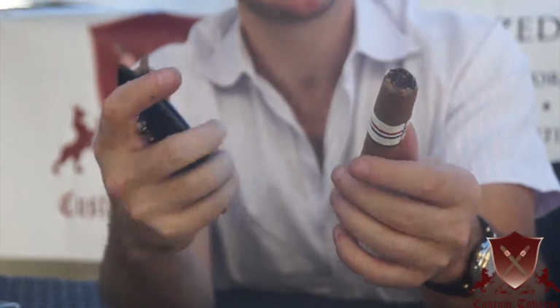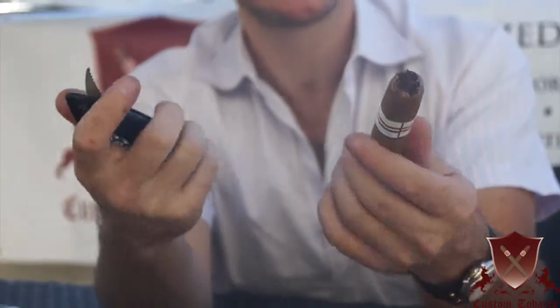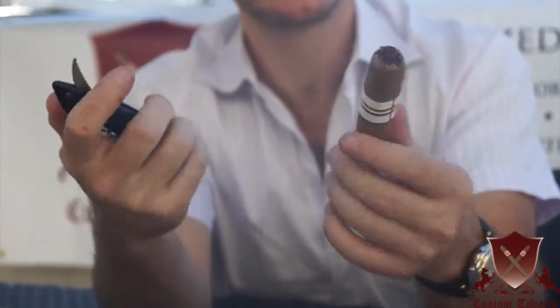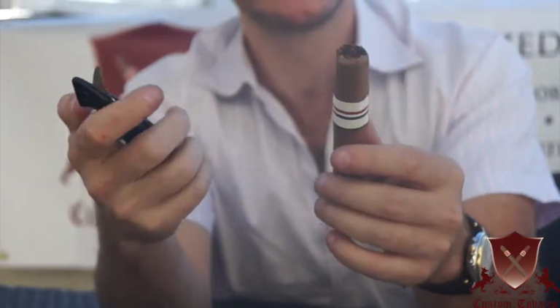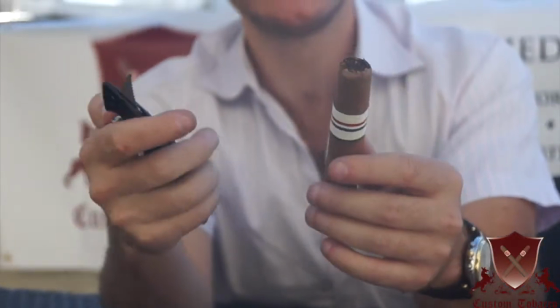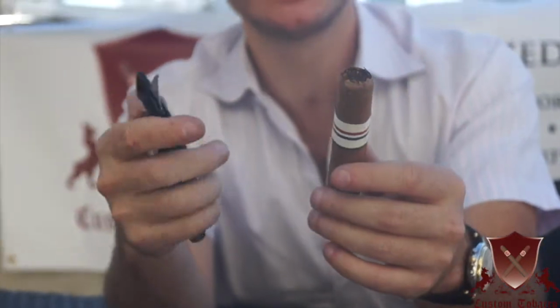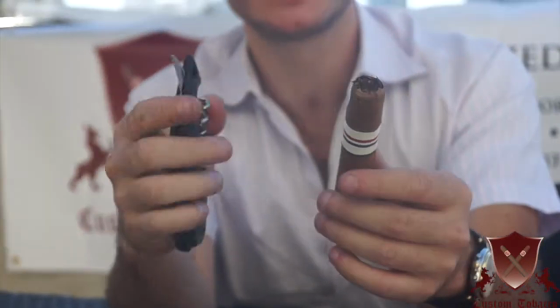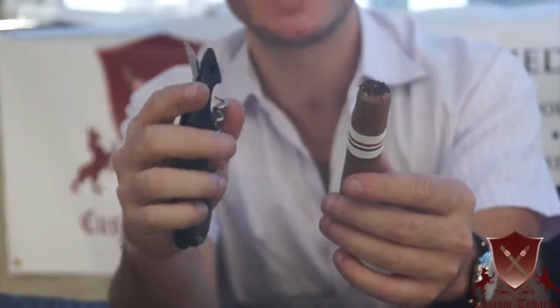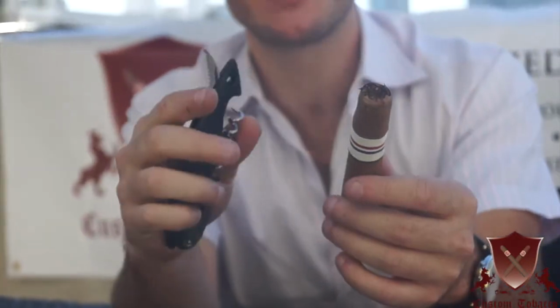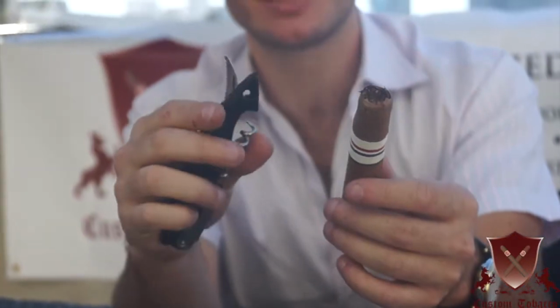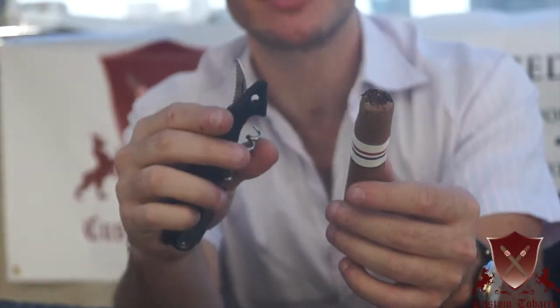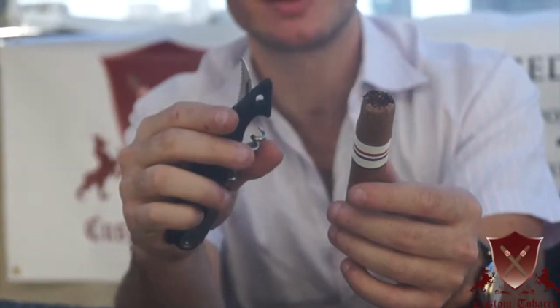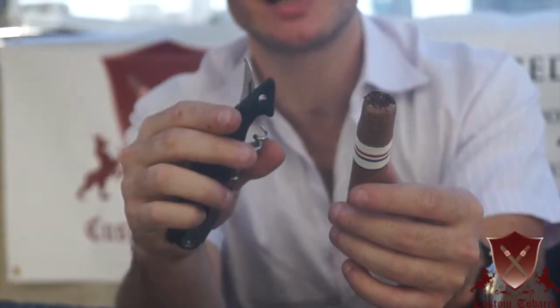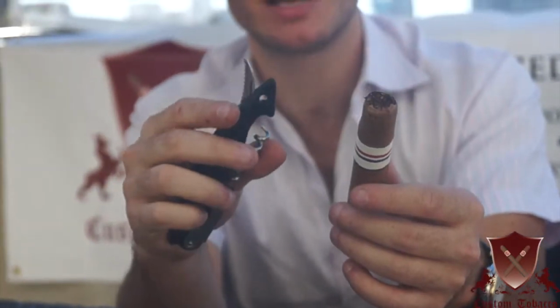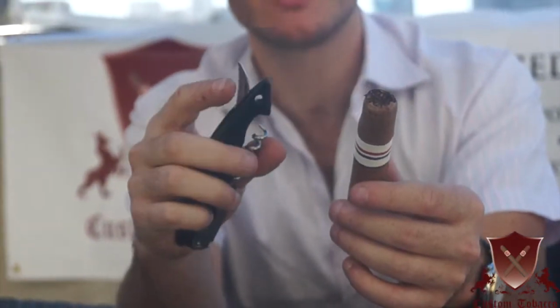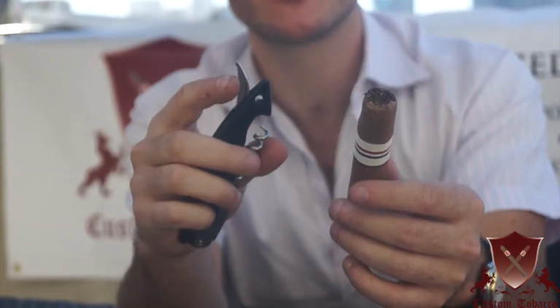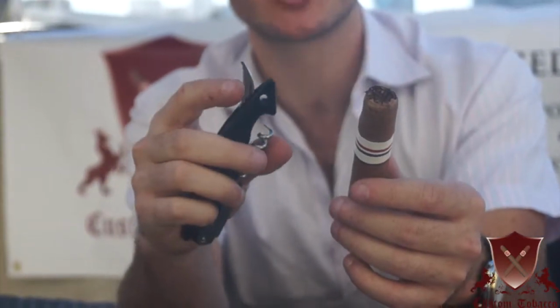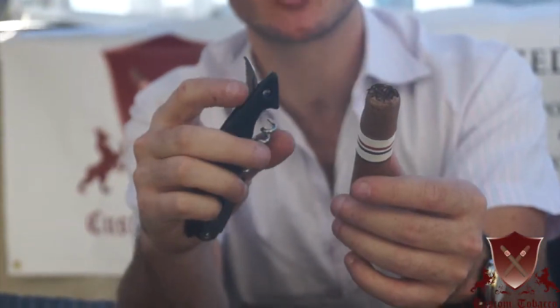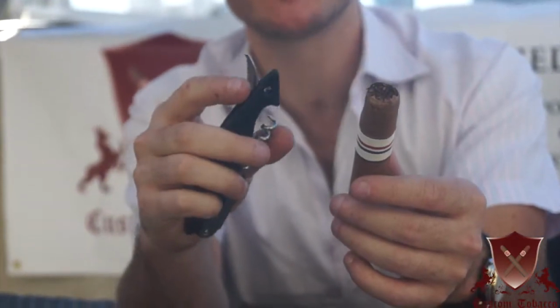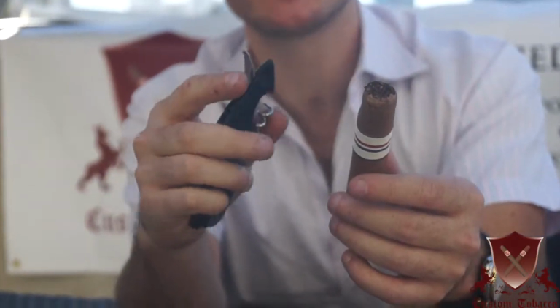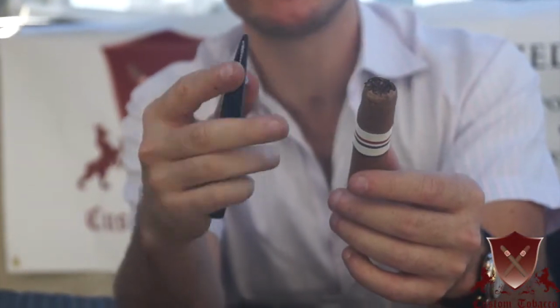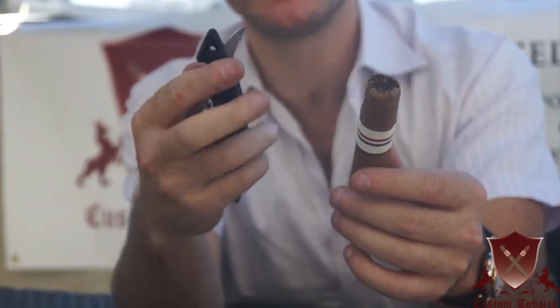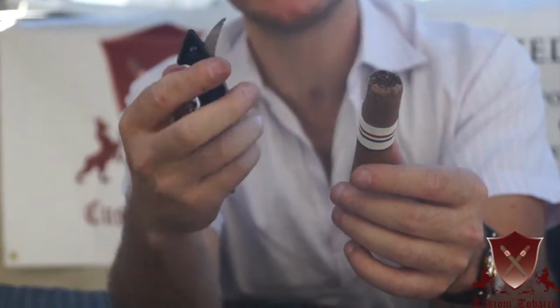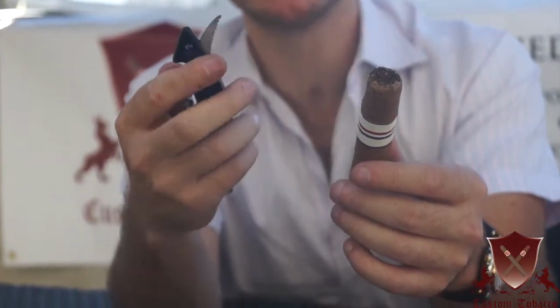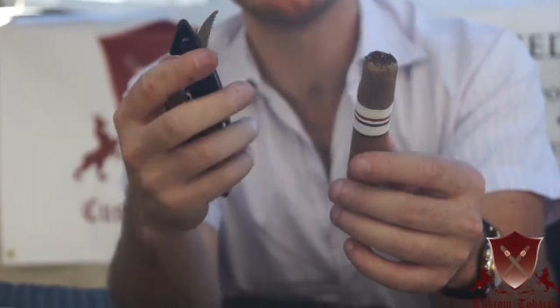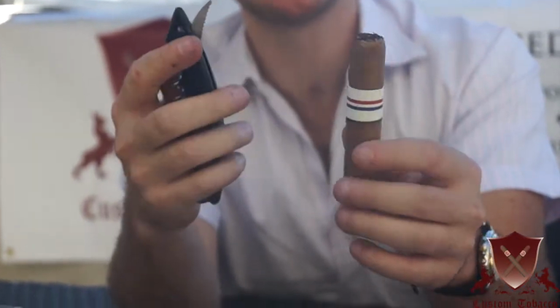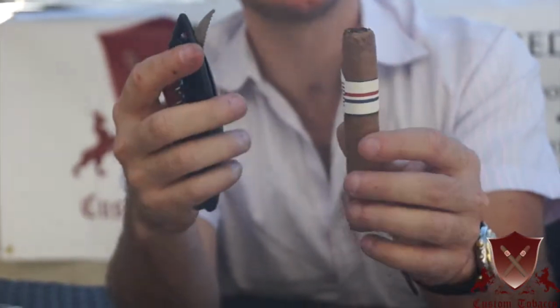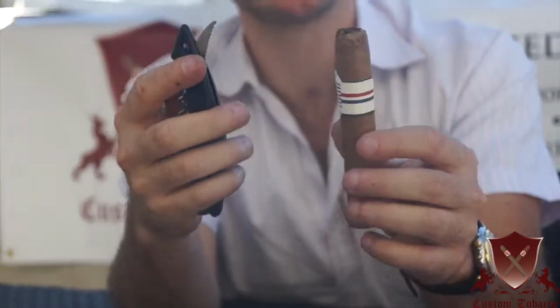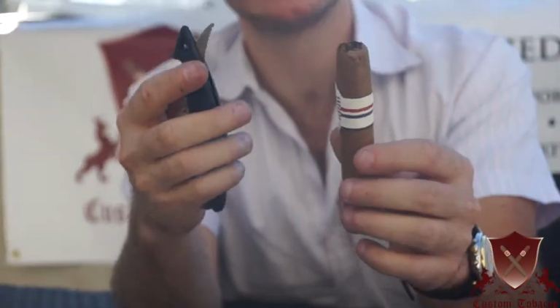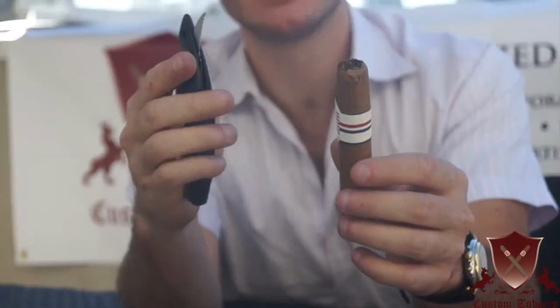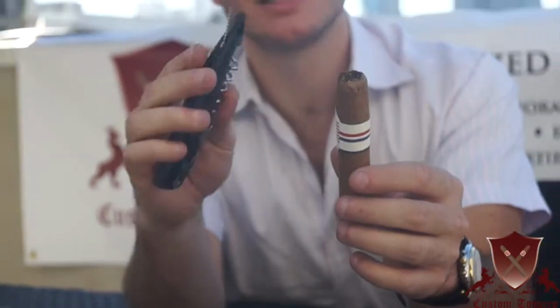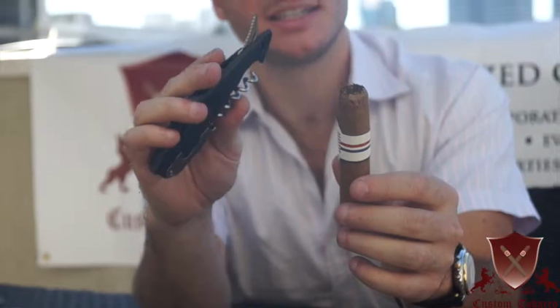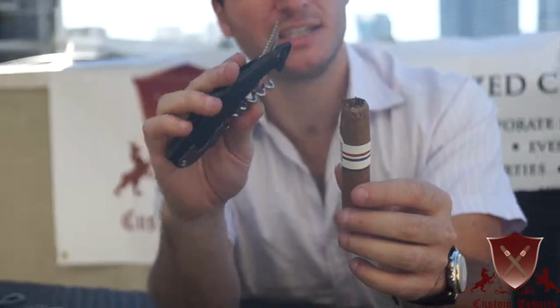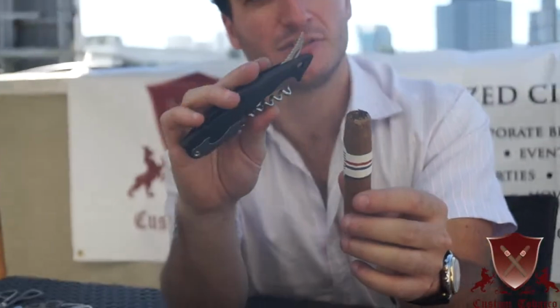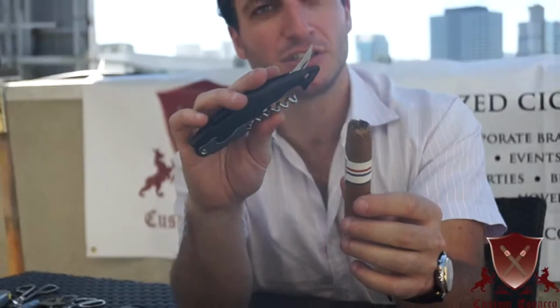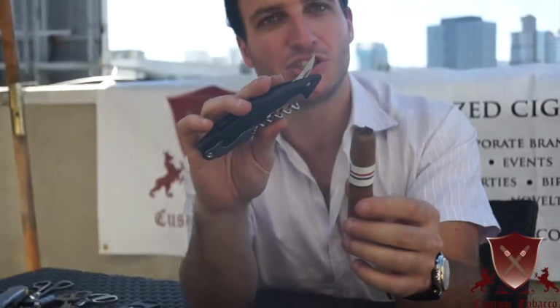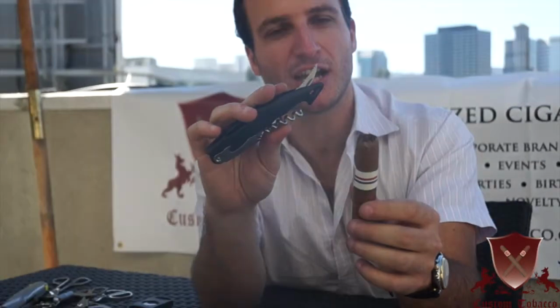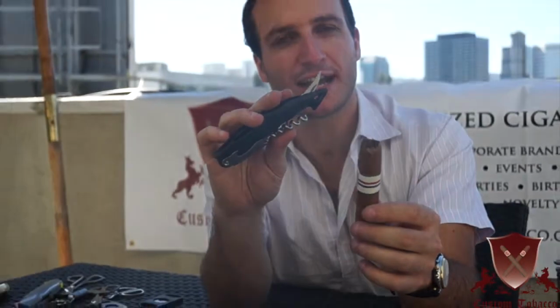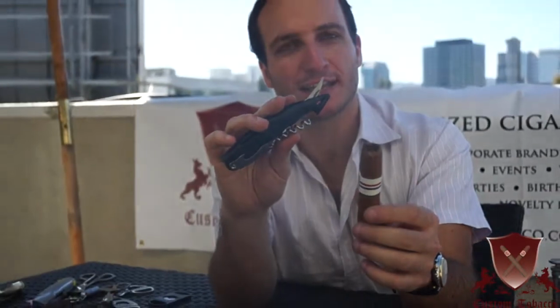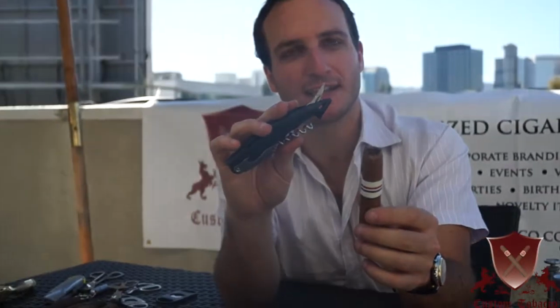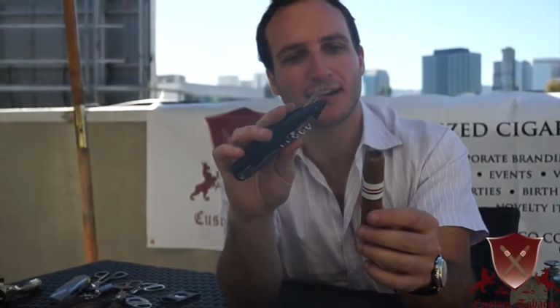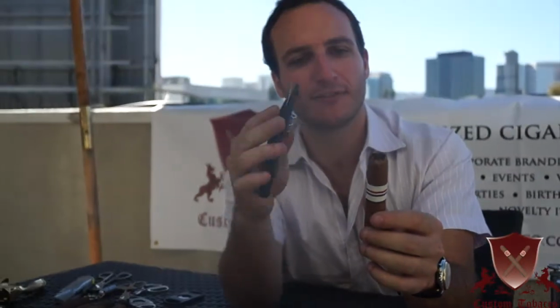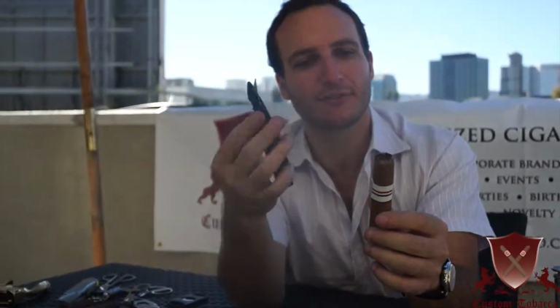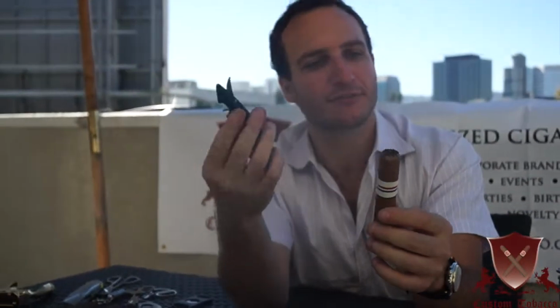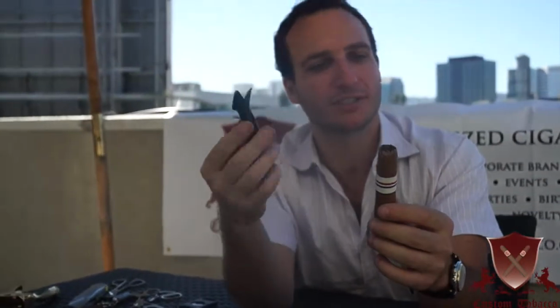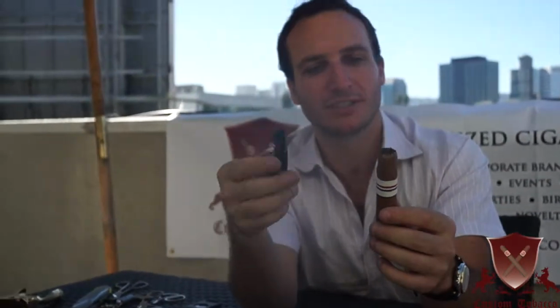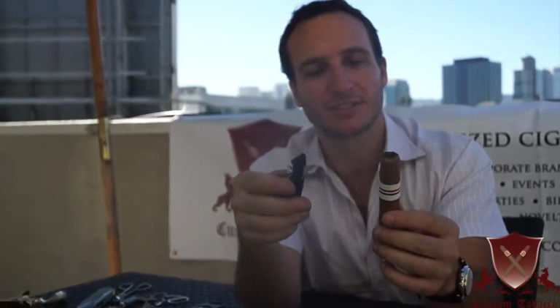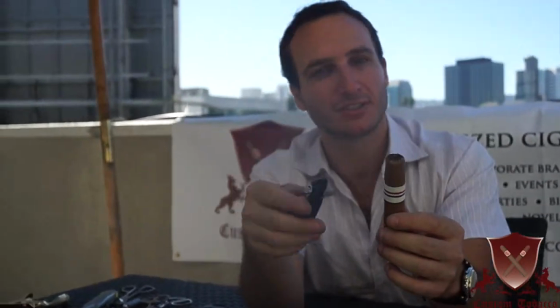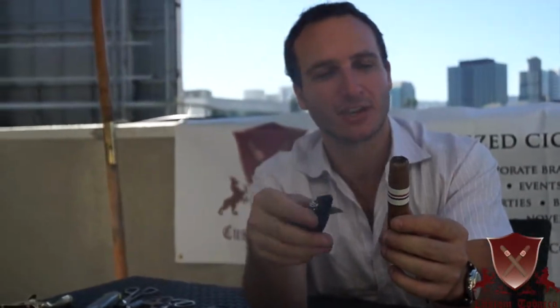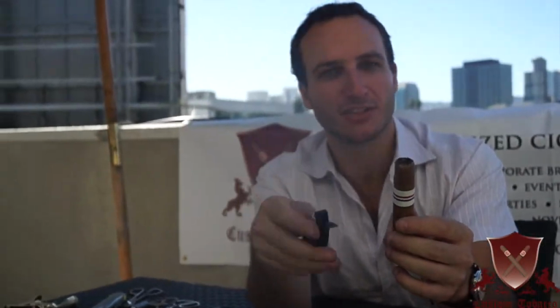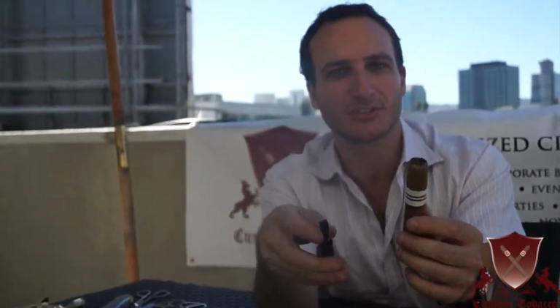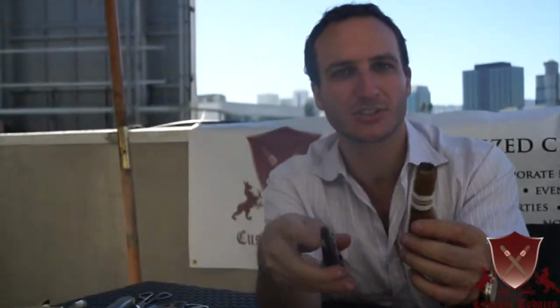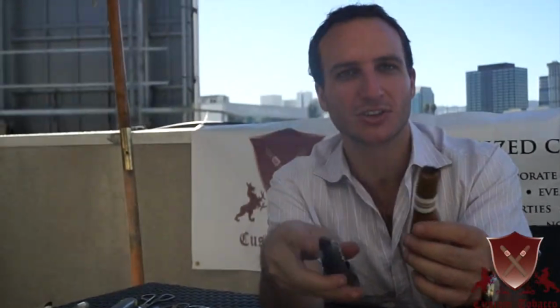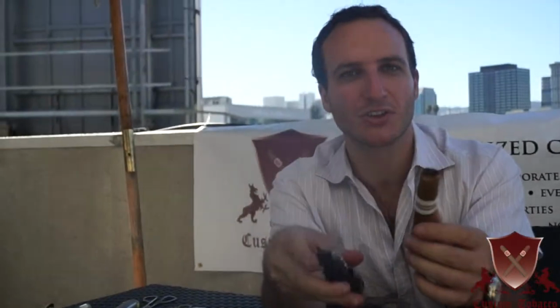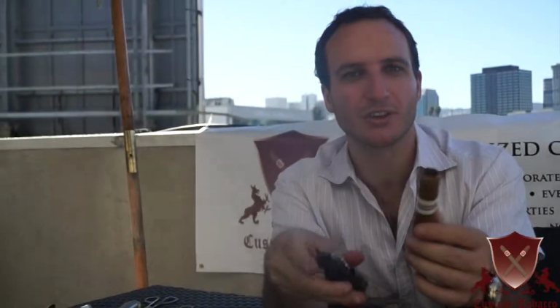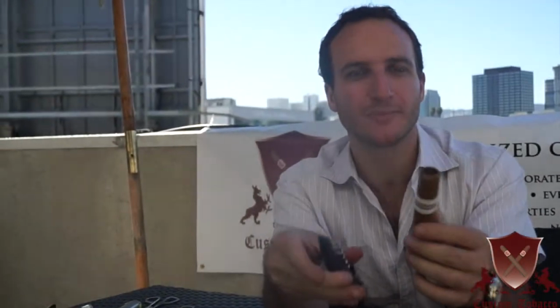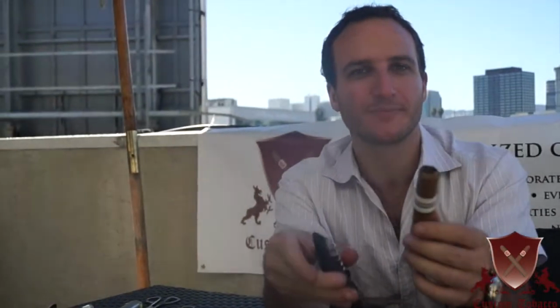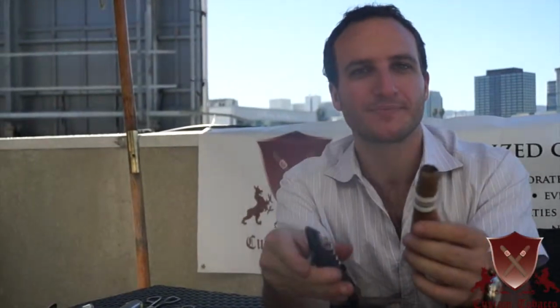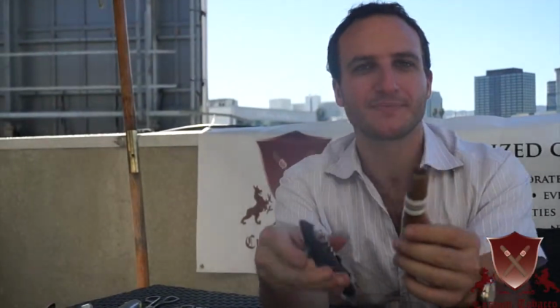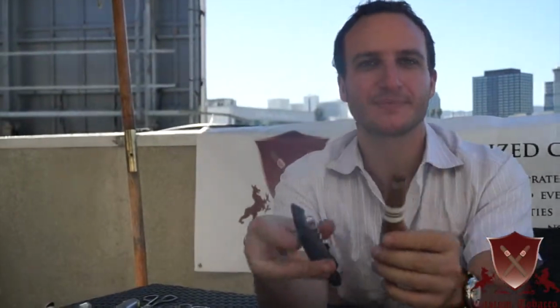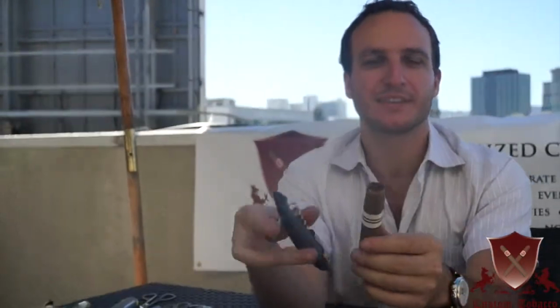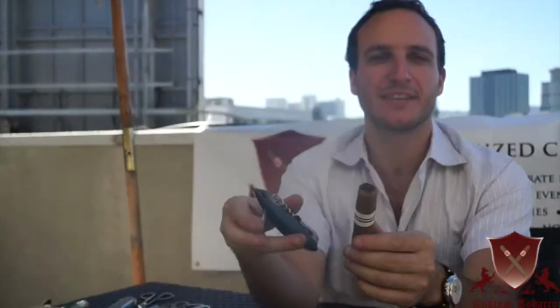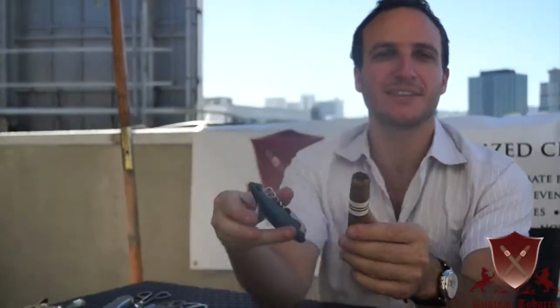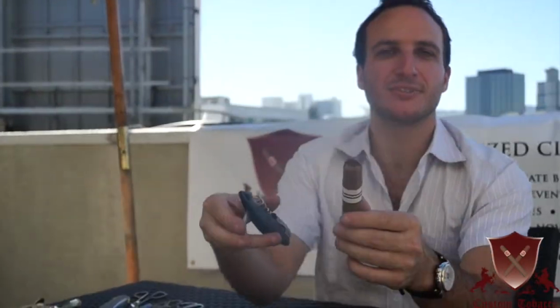You can do the same thing with a knife. The sharper the better, but even a jagged knife can still cut your cigar. Thank you.